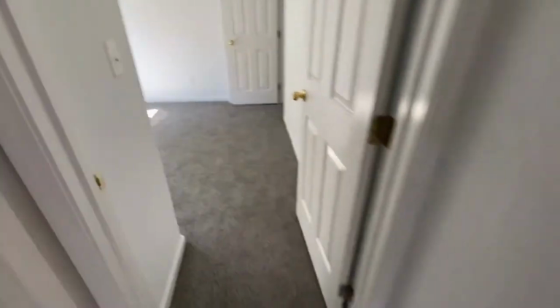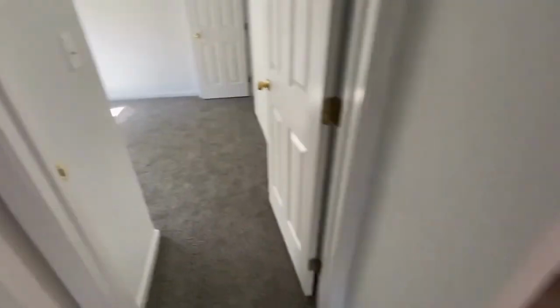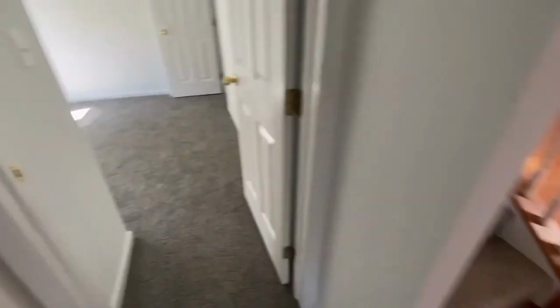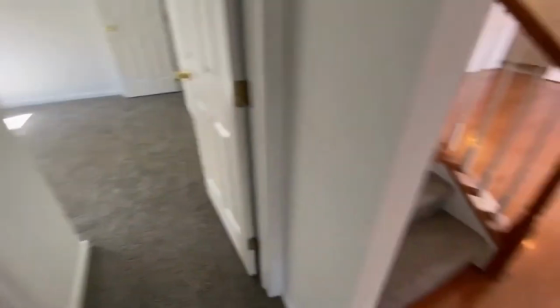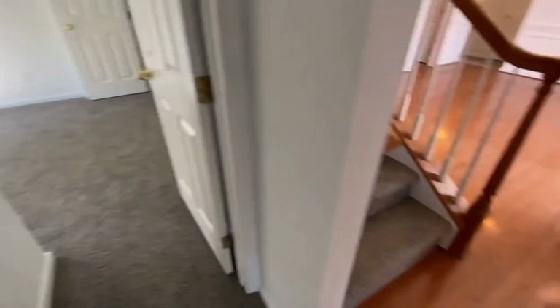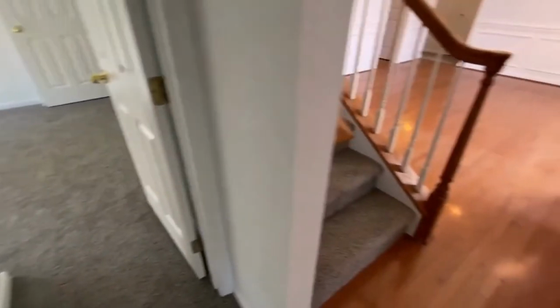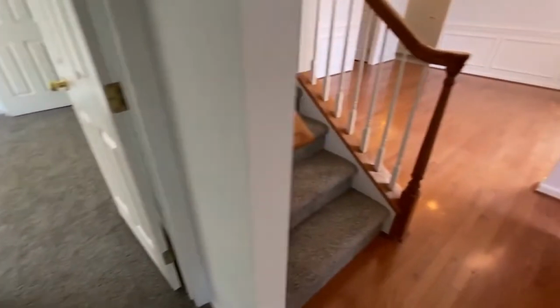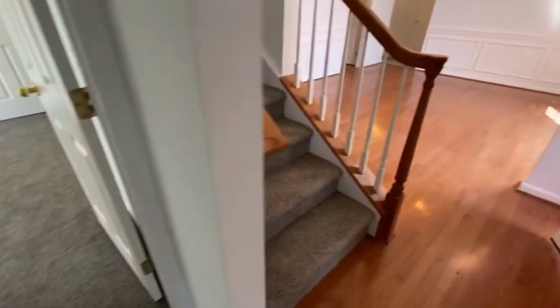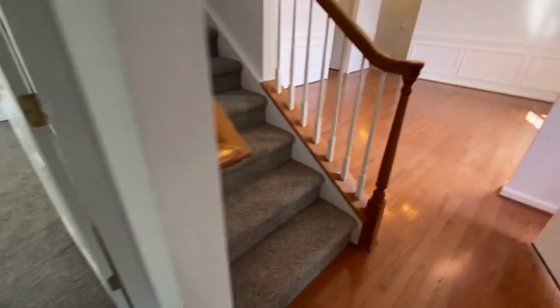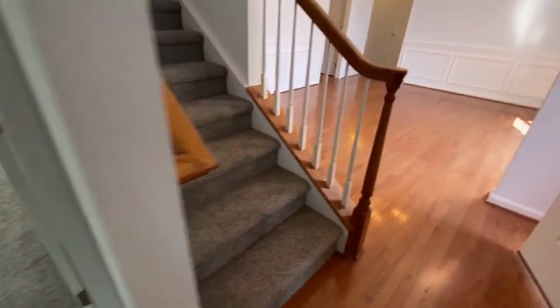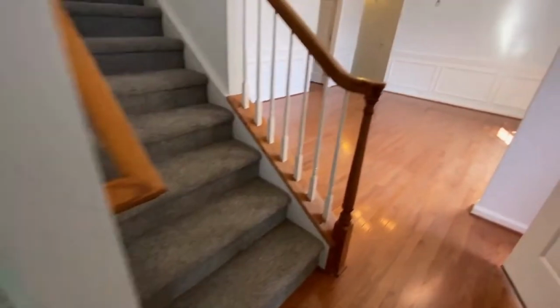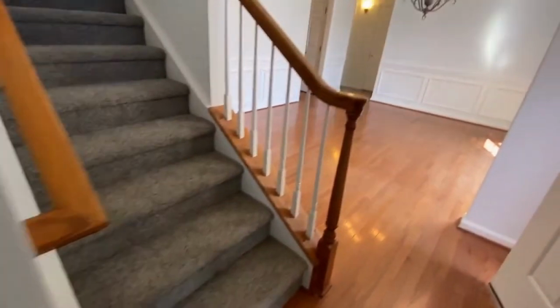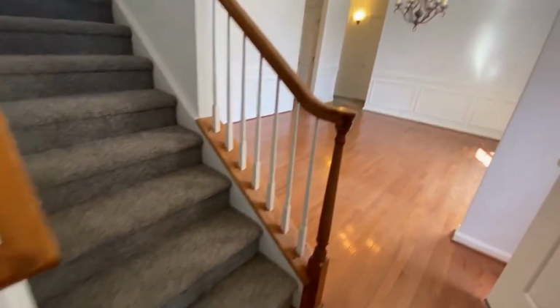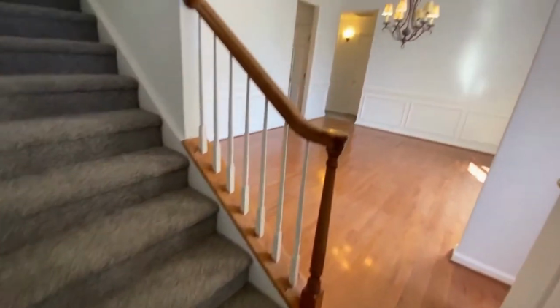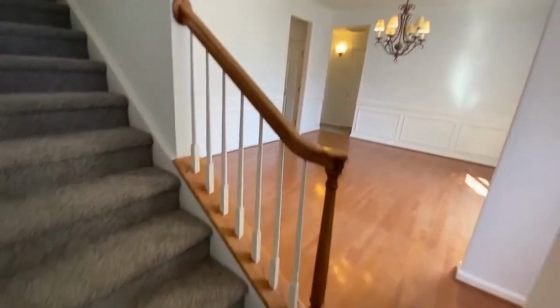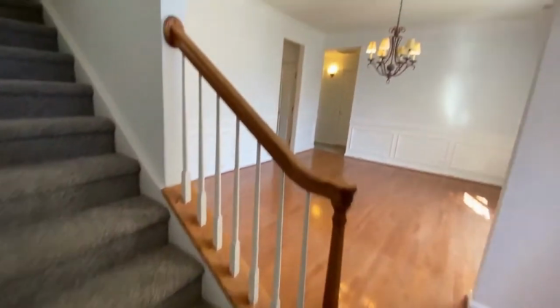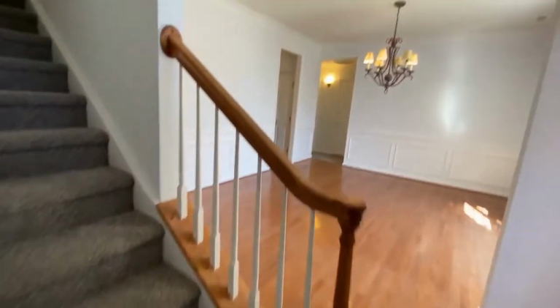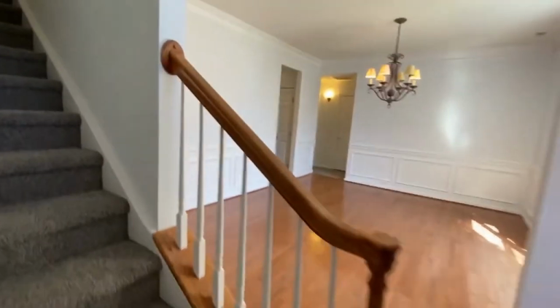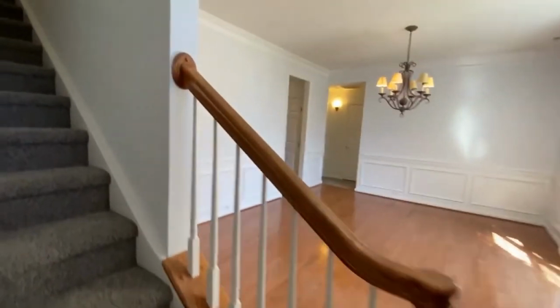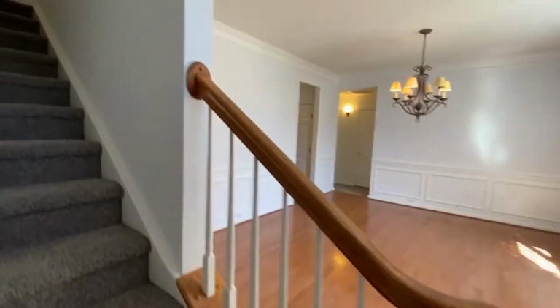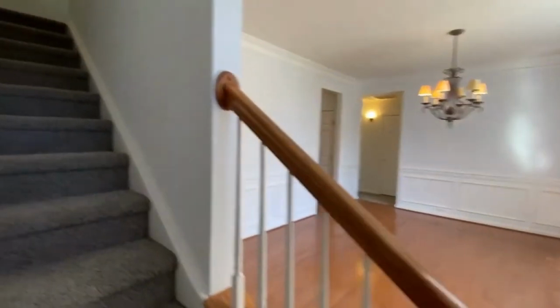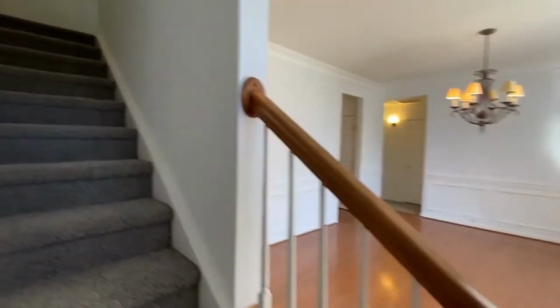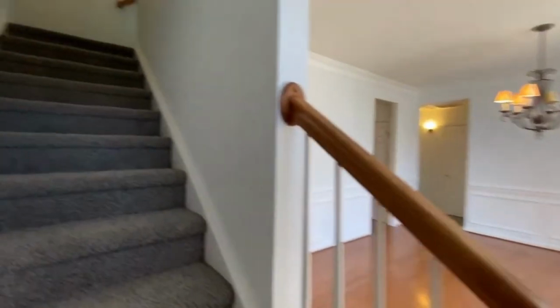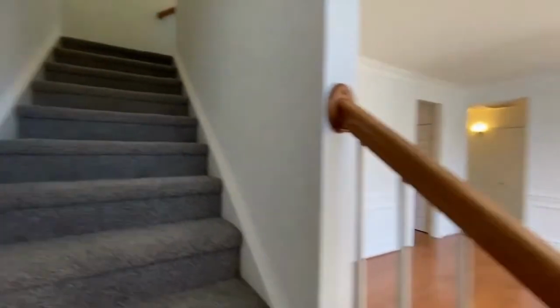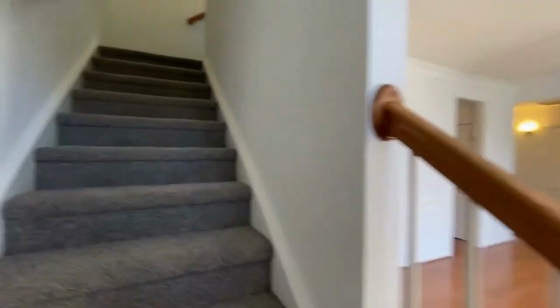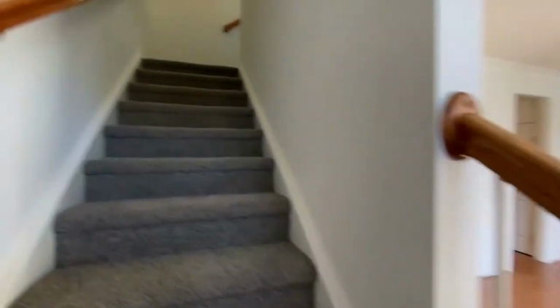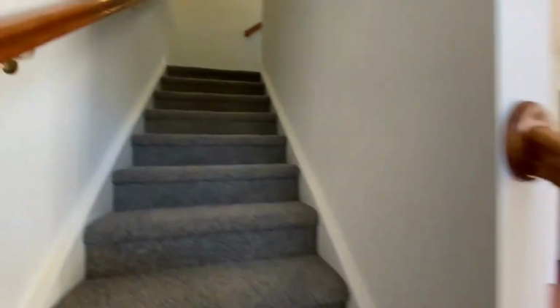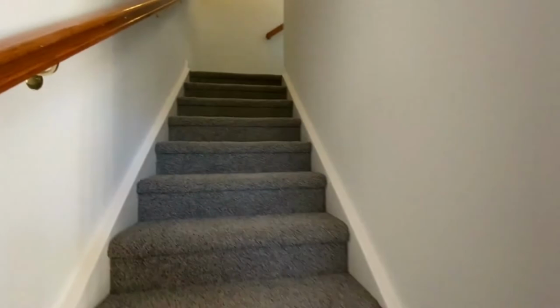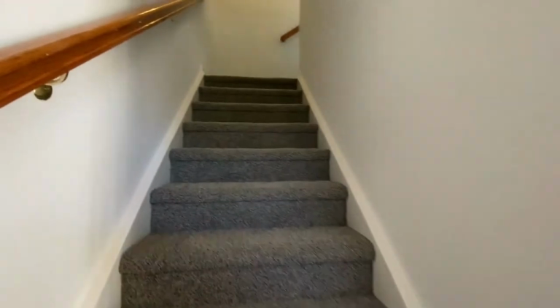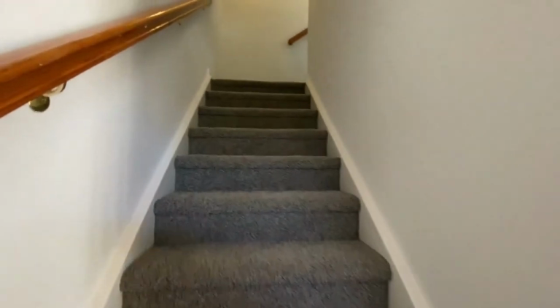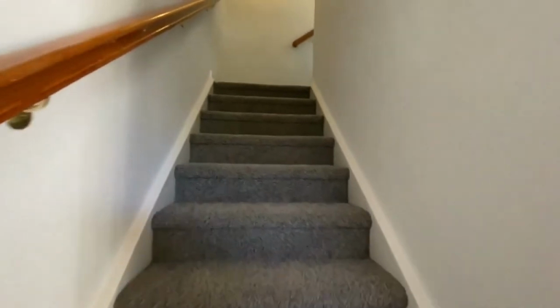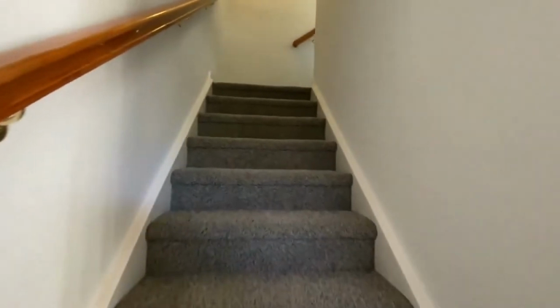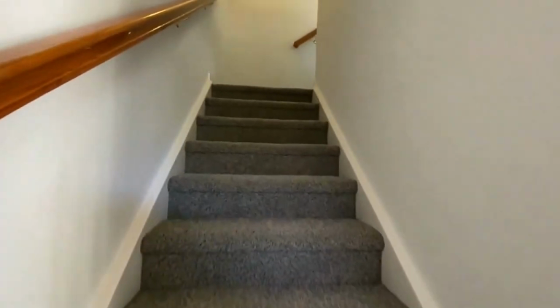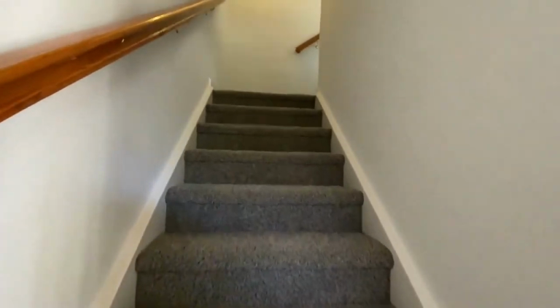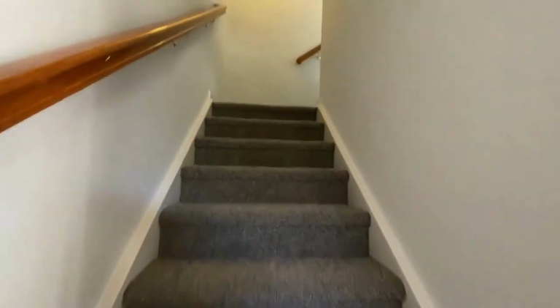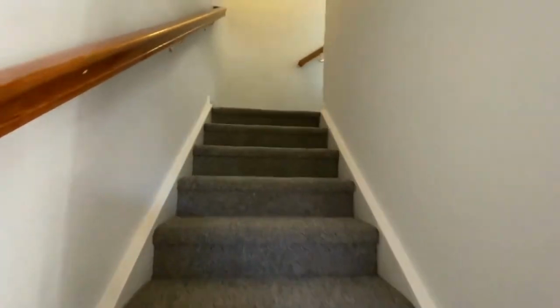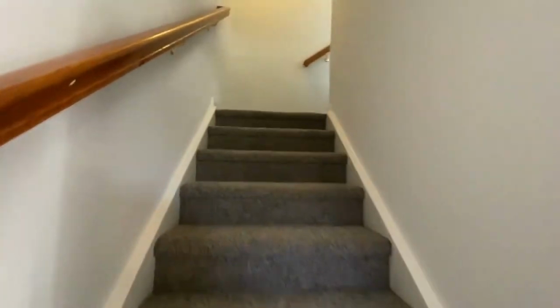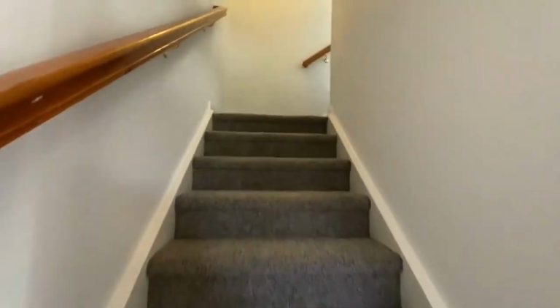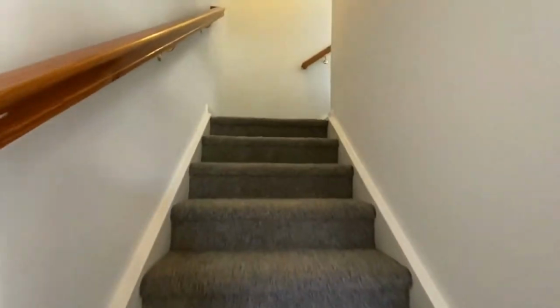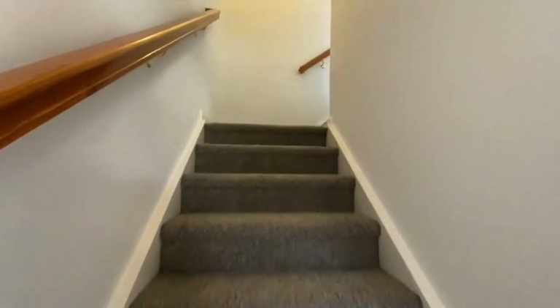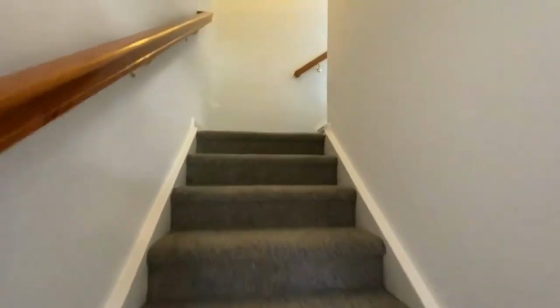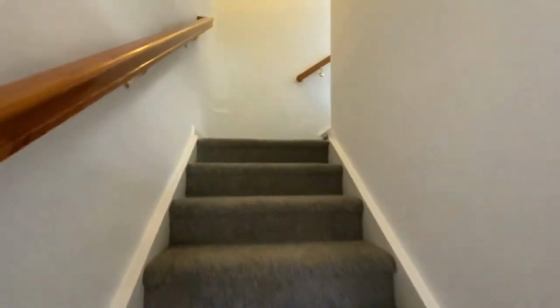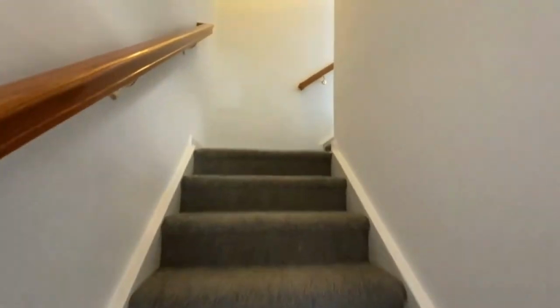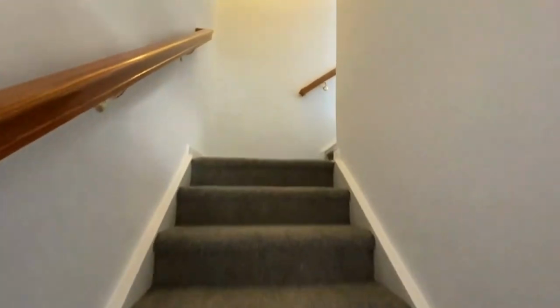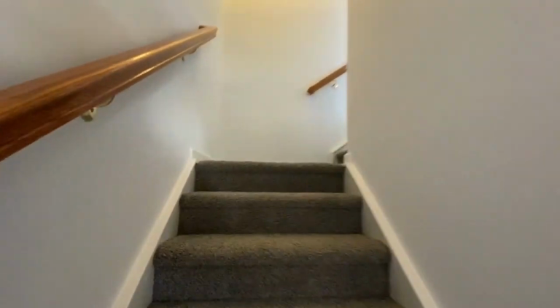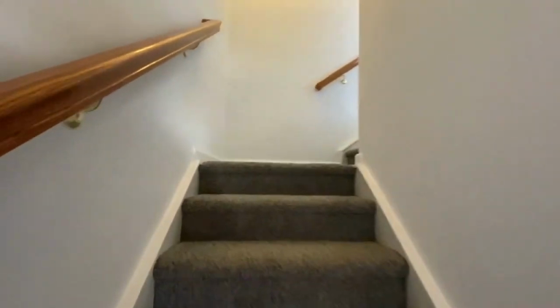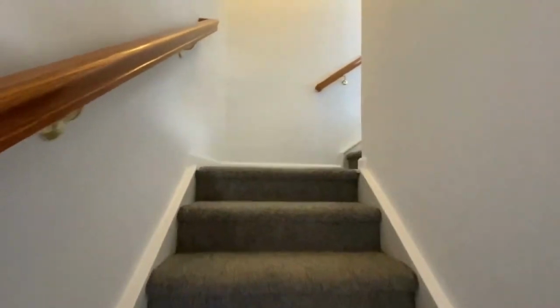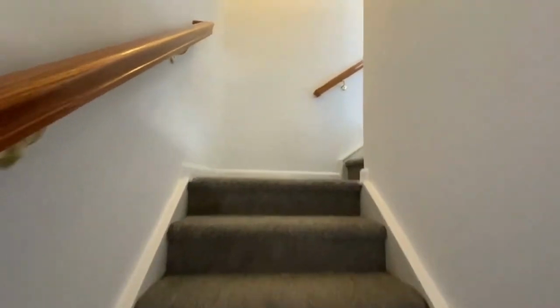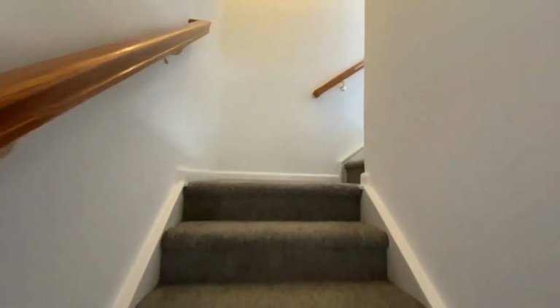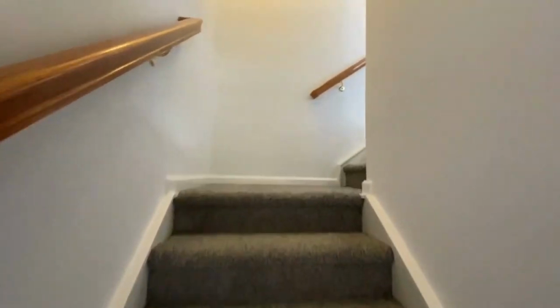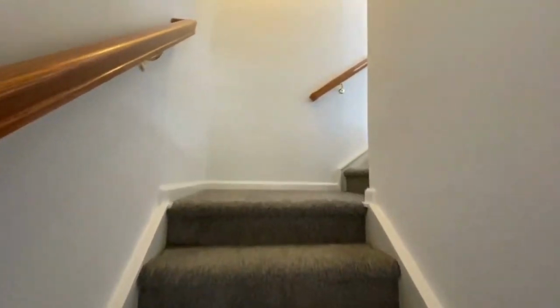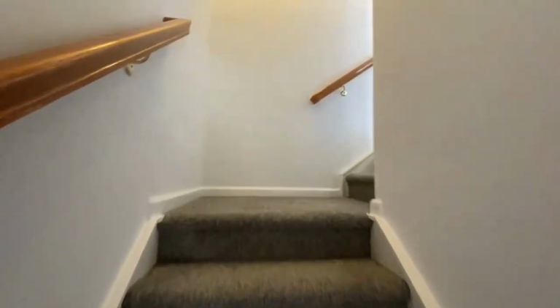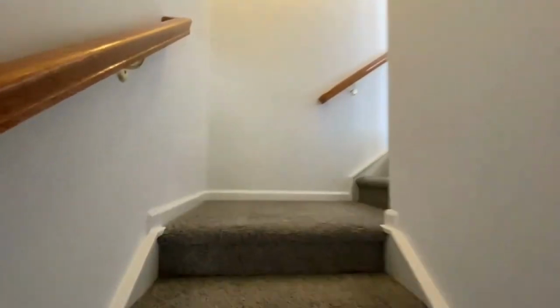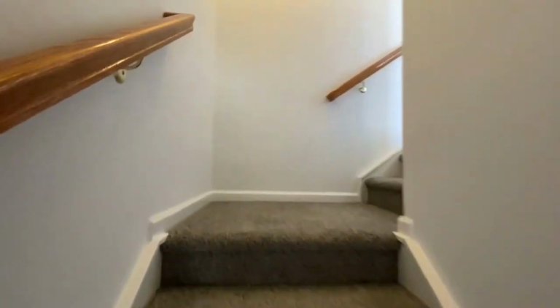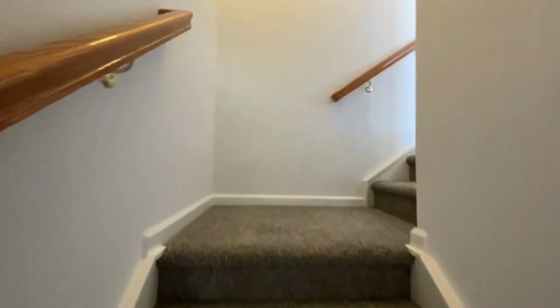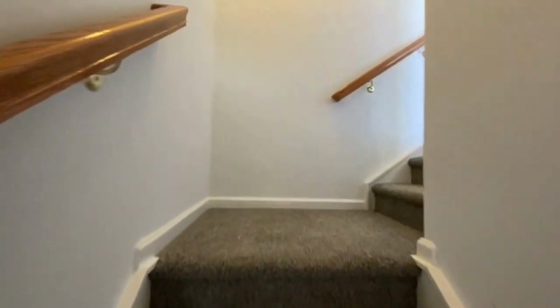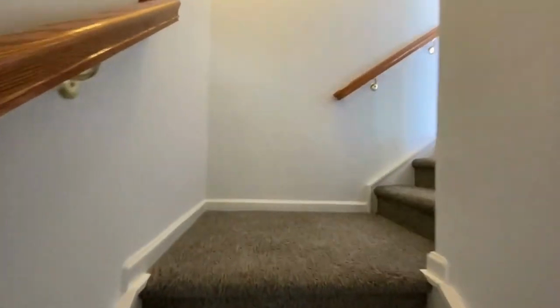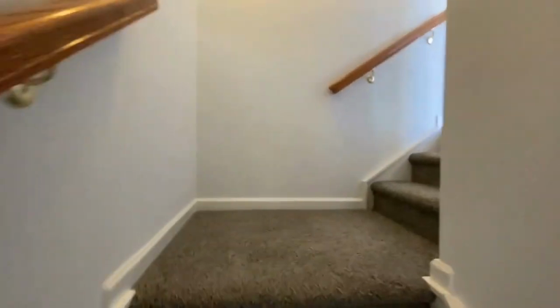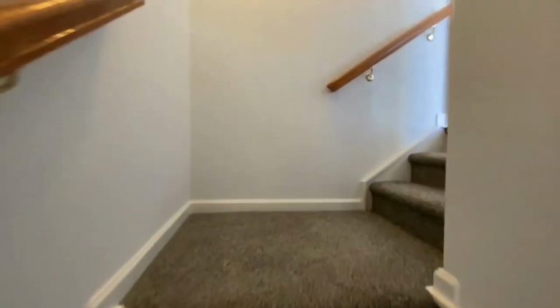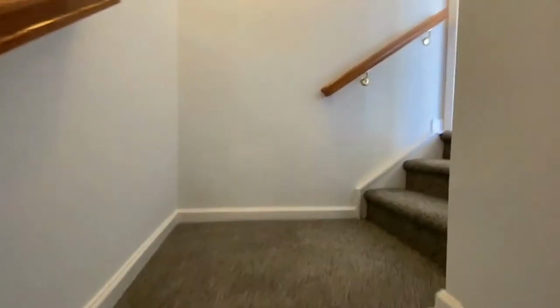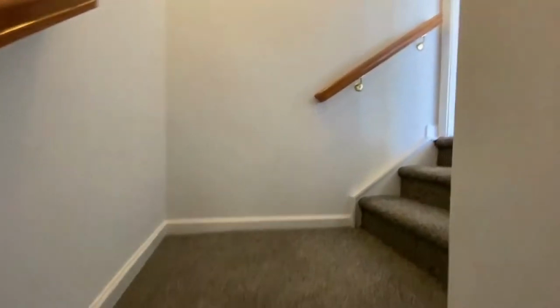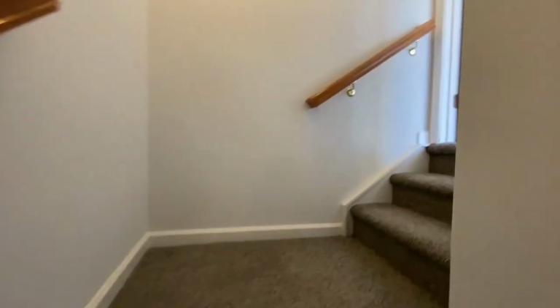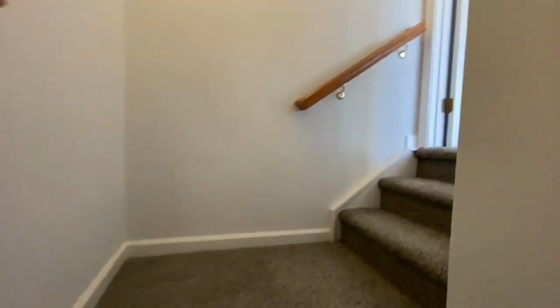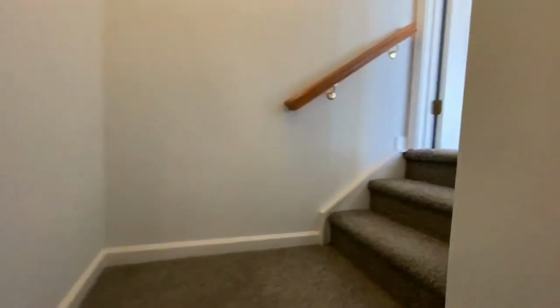And as we go up these stairs, there is bedroom number four with its own private bath.